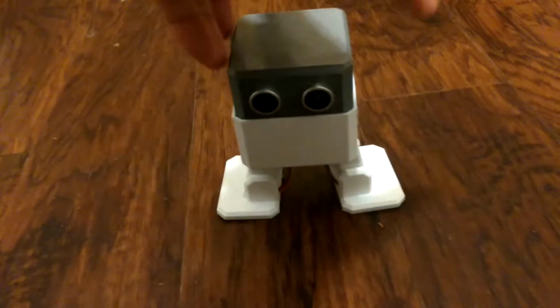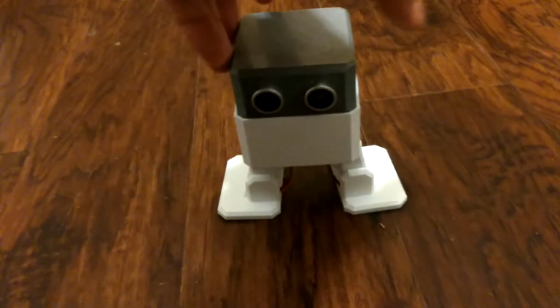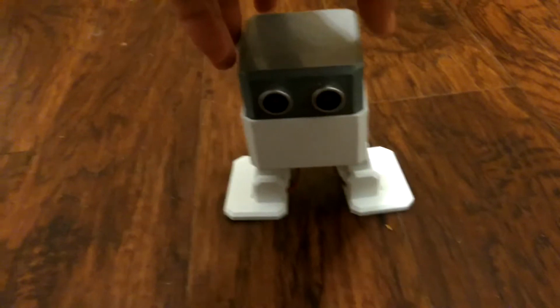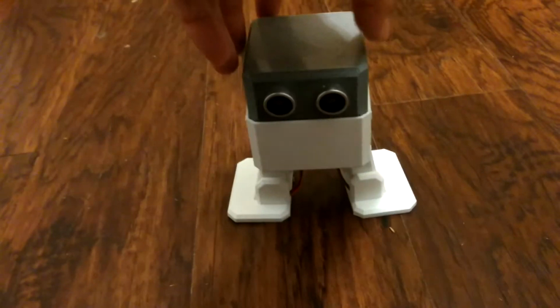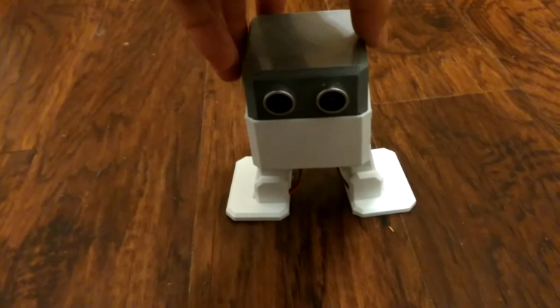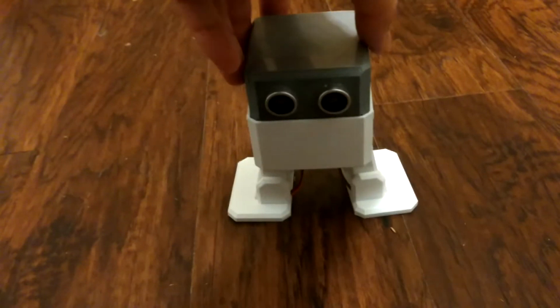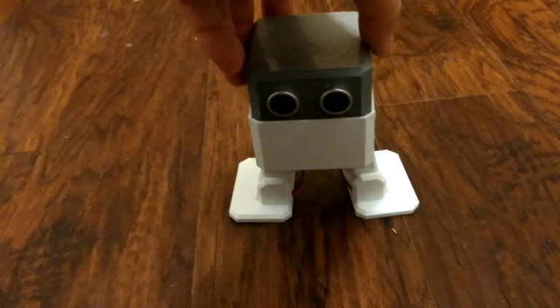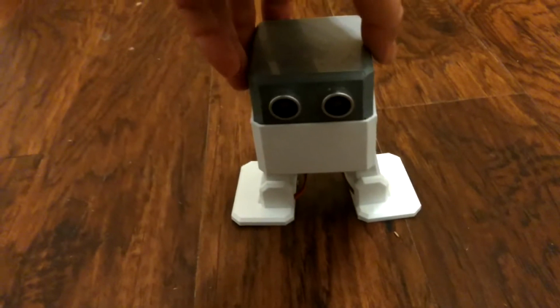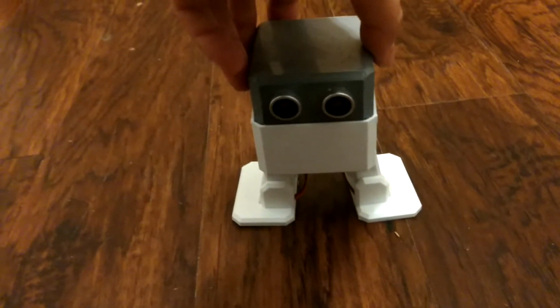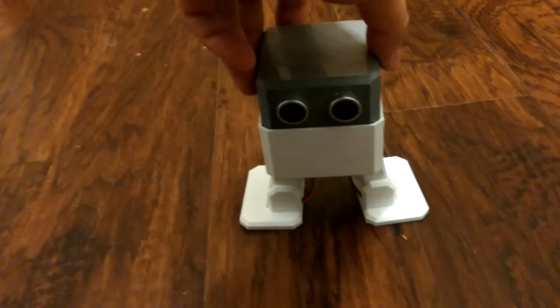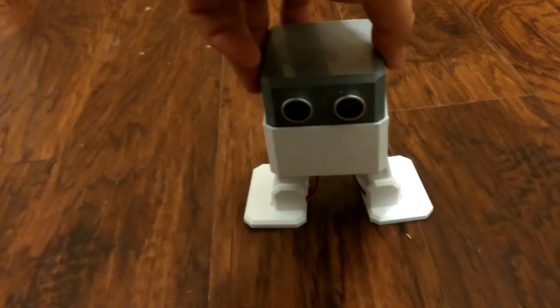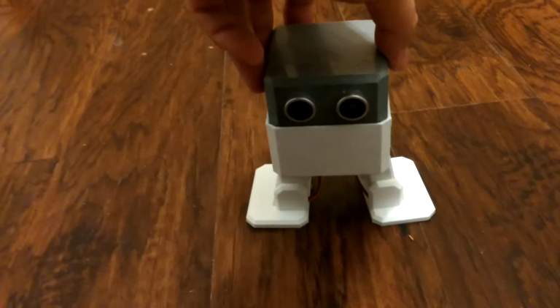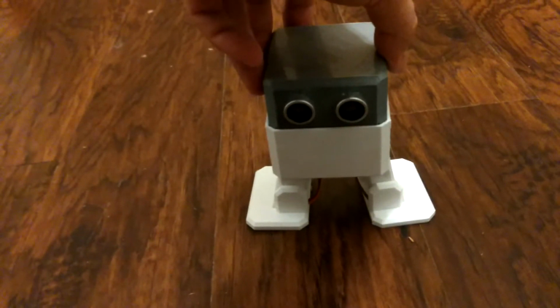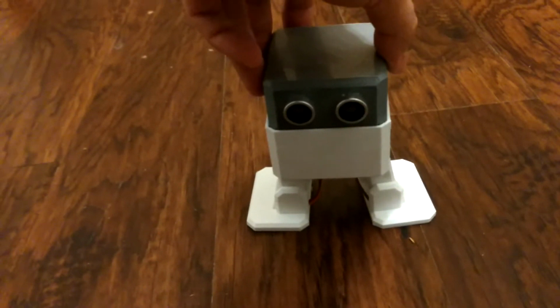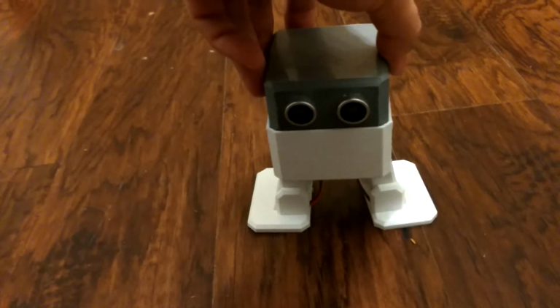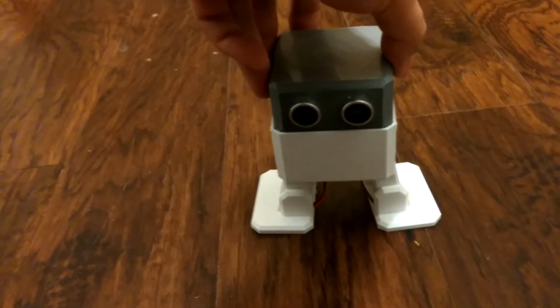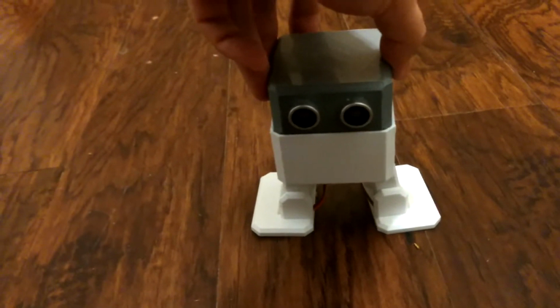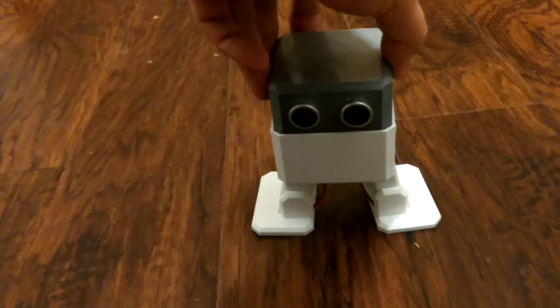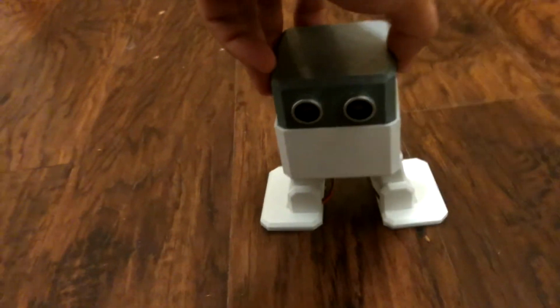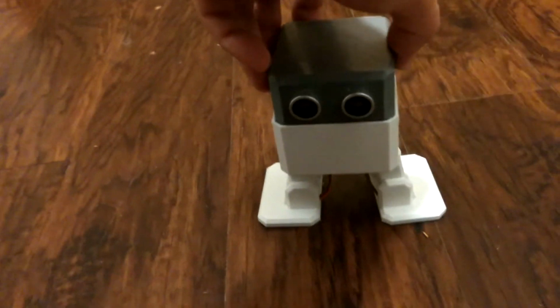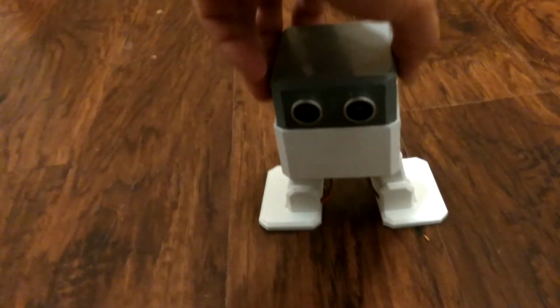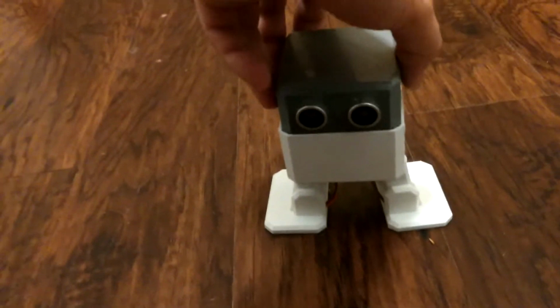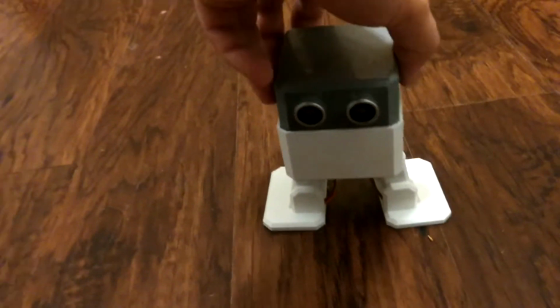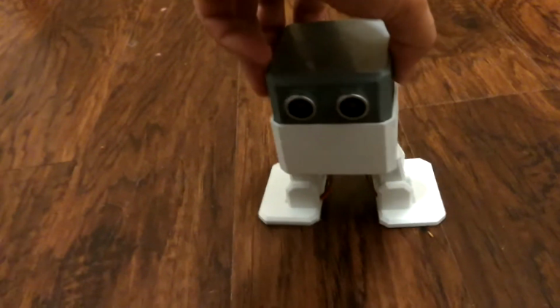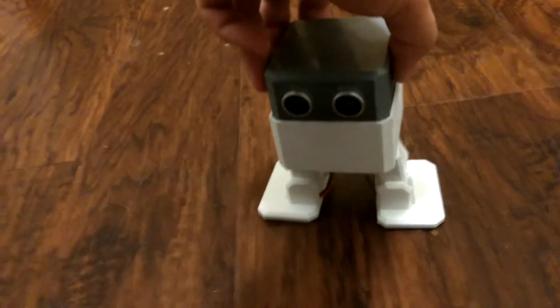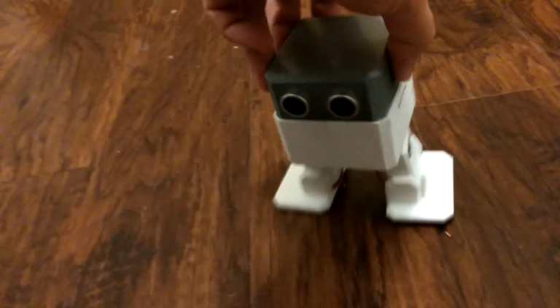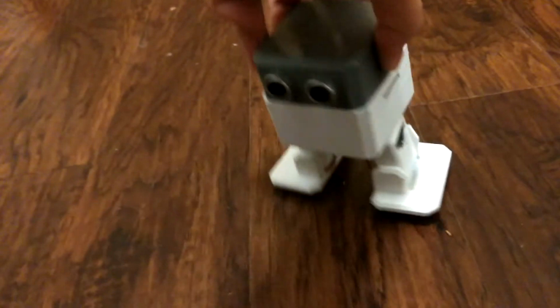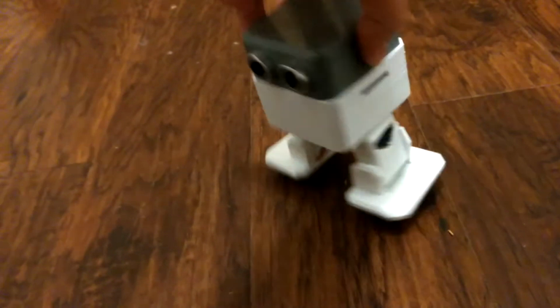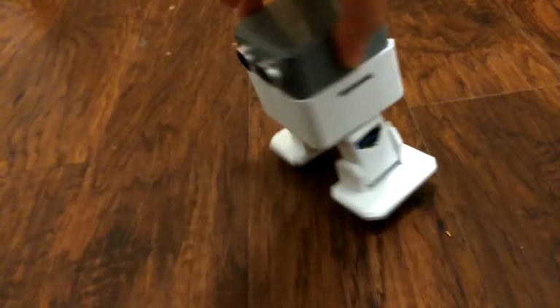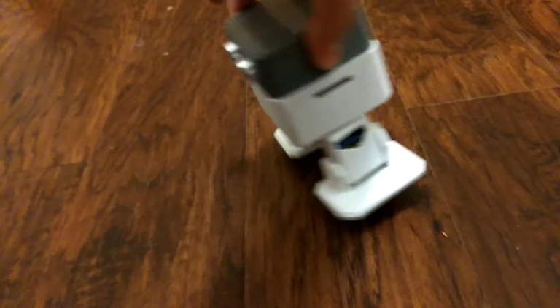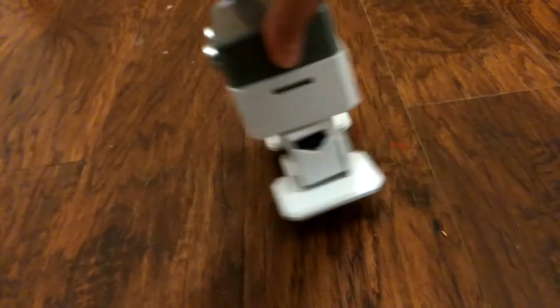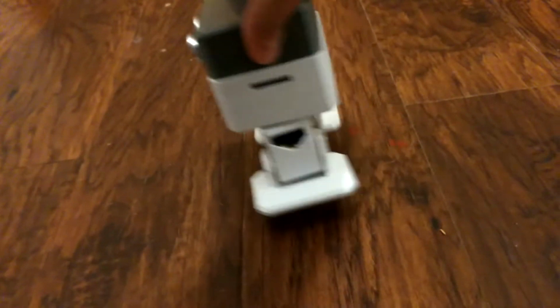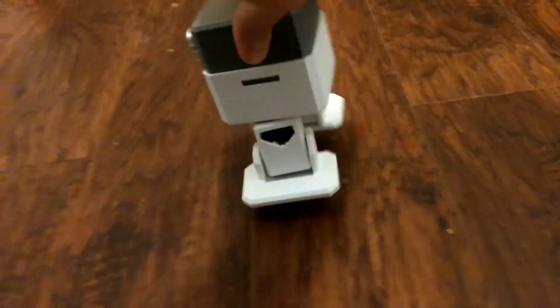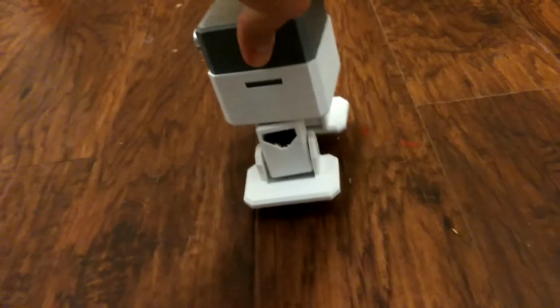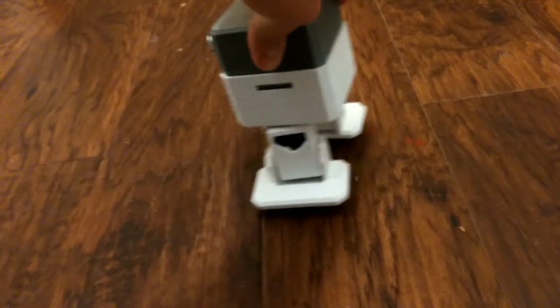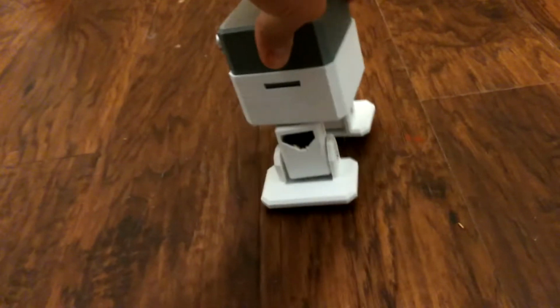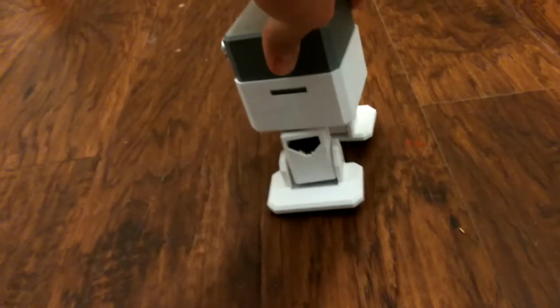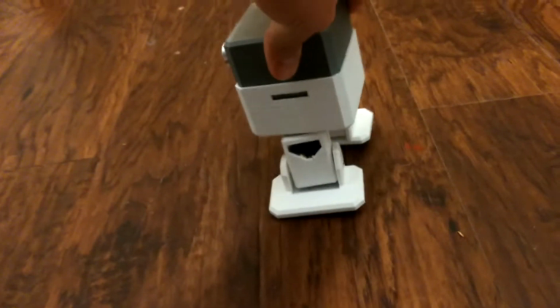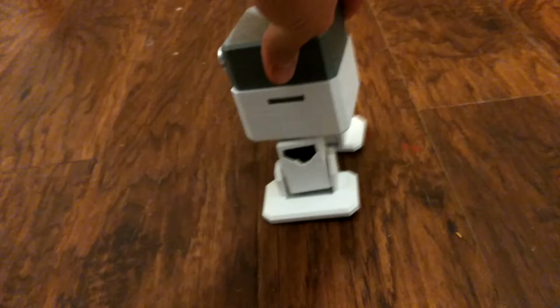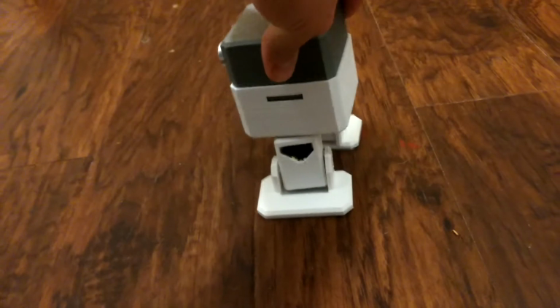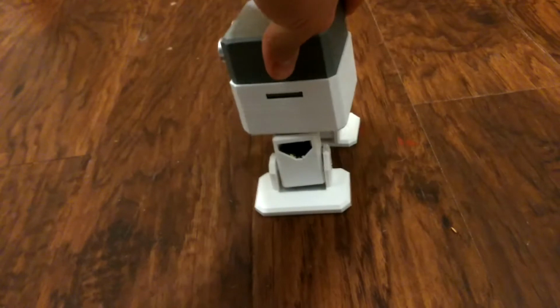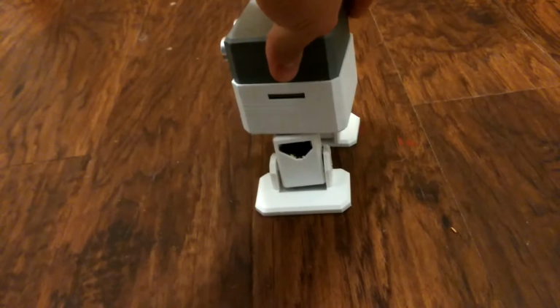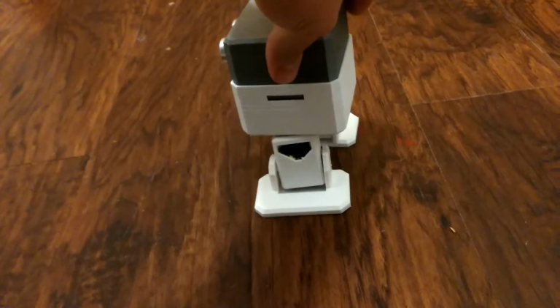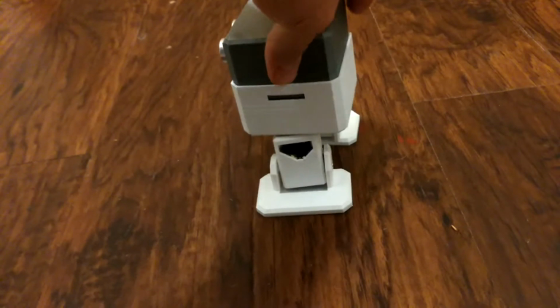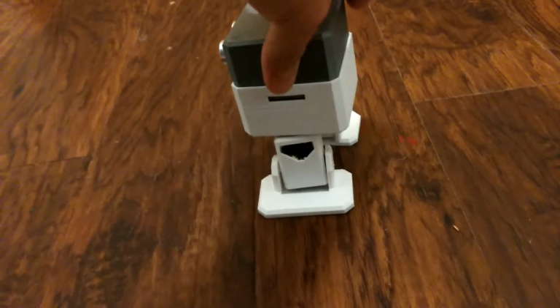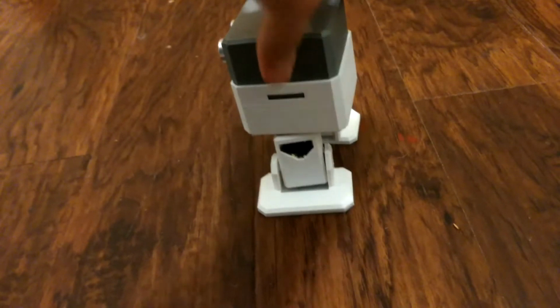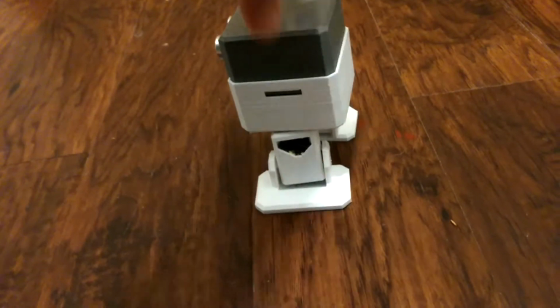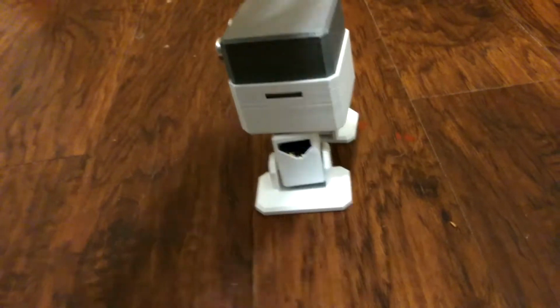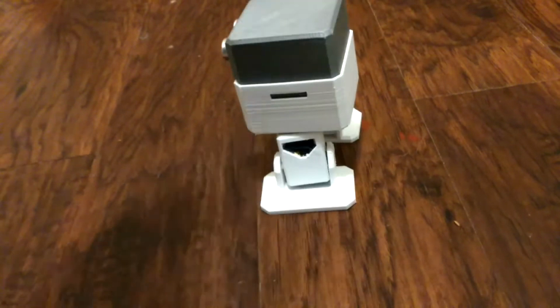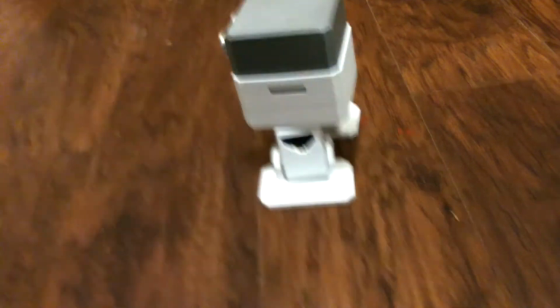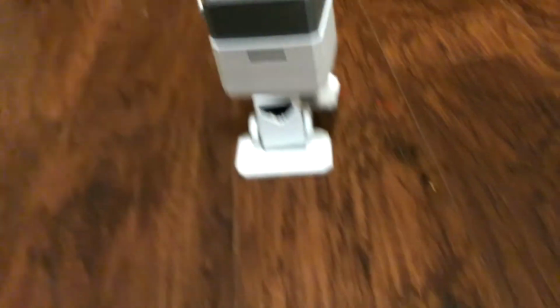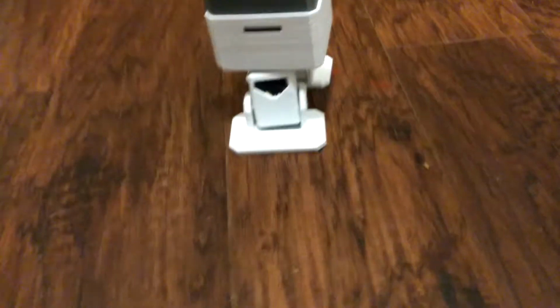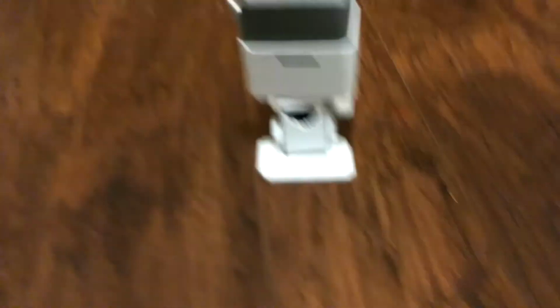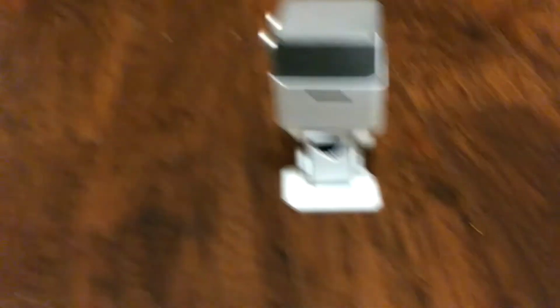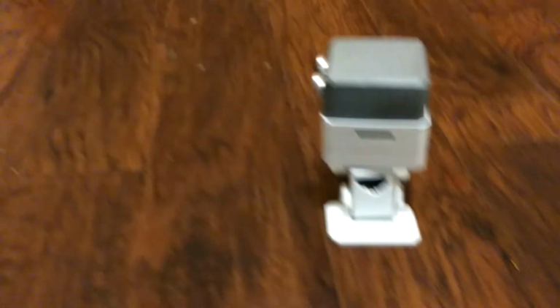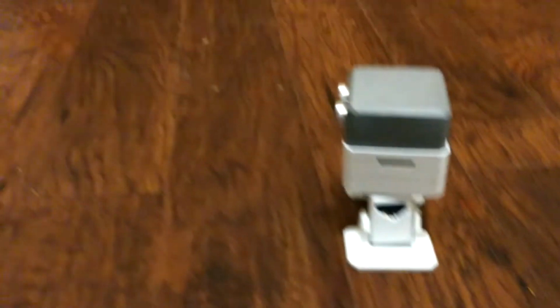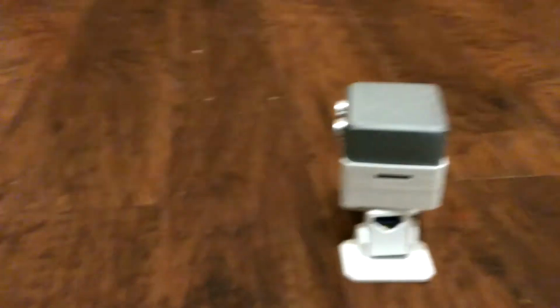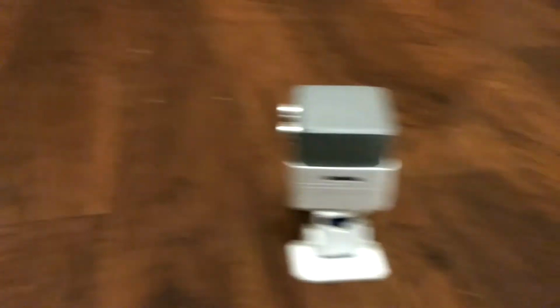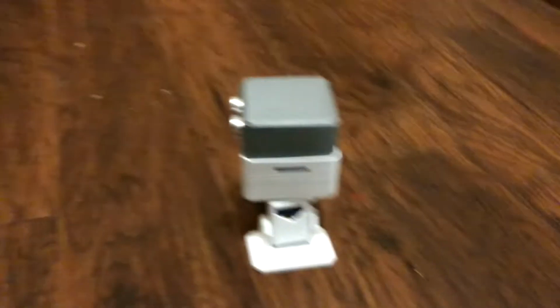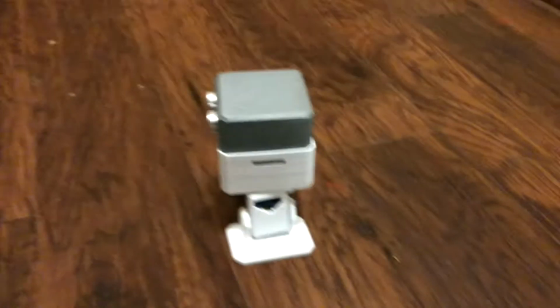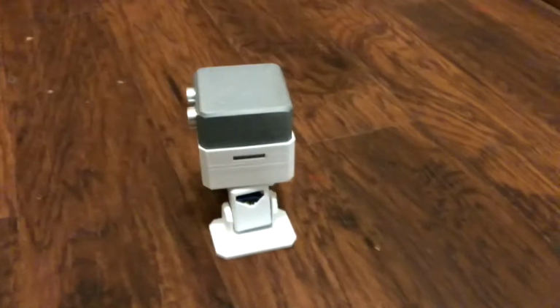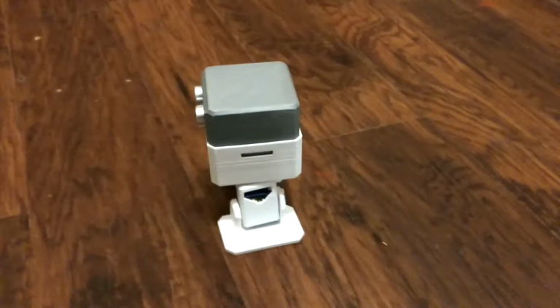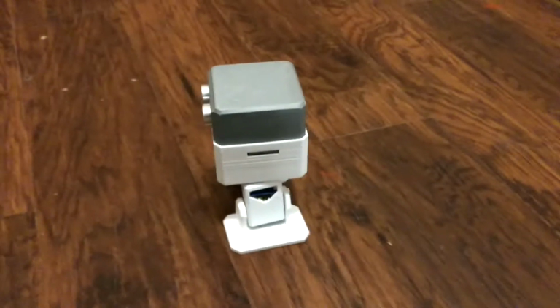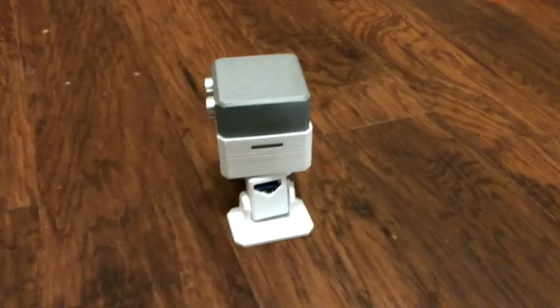This program I have here is the obstacle avoidance one — it comes with it. I 3D printed the parts myself.